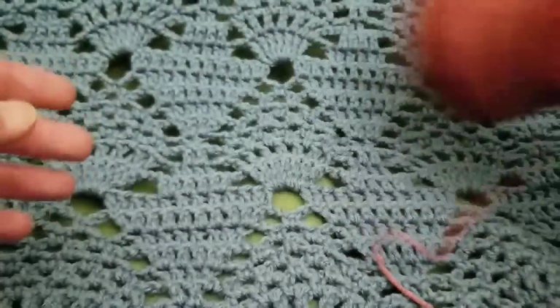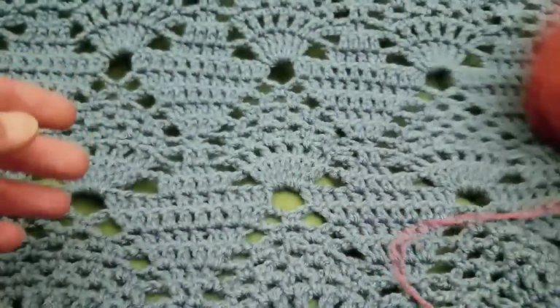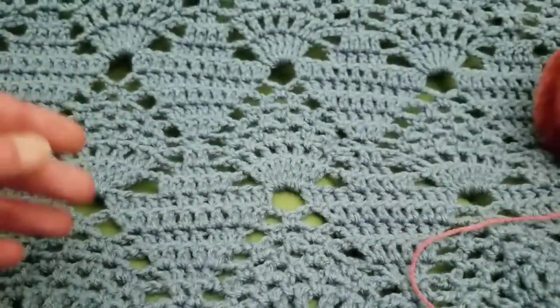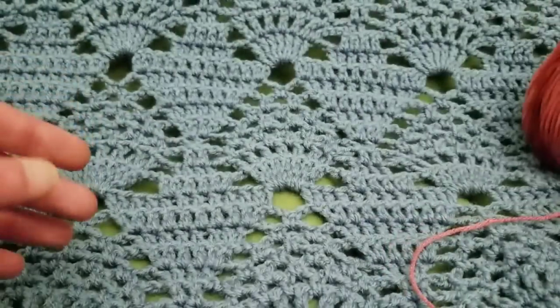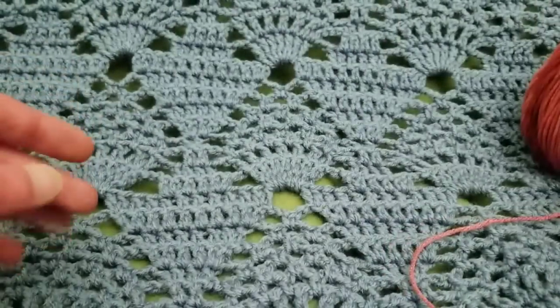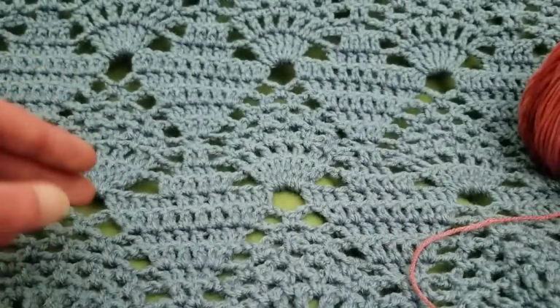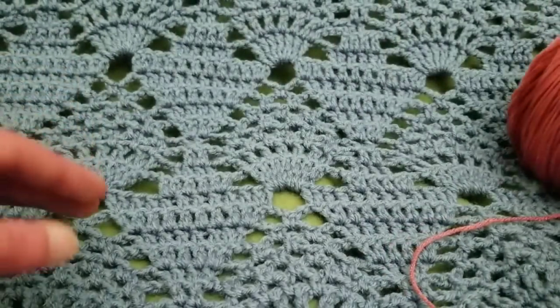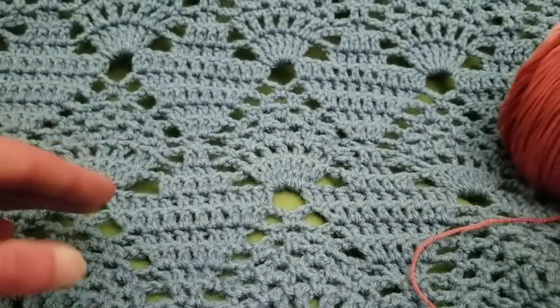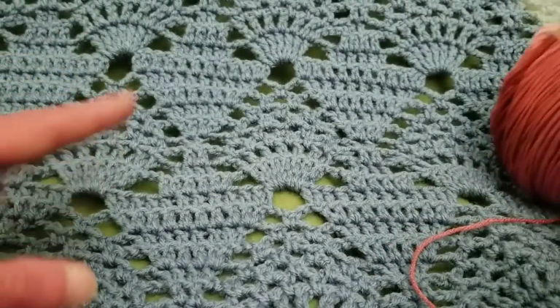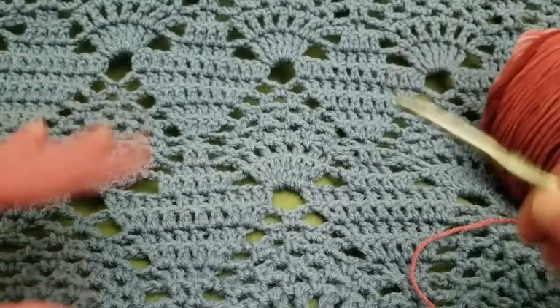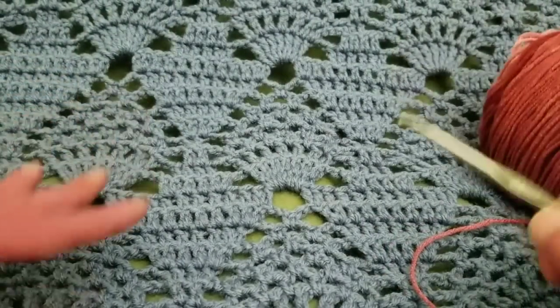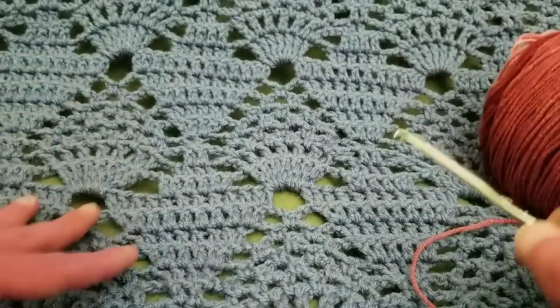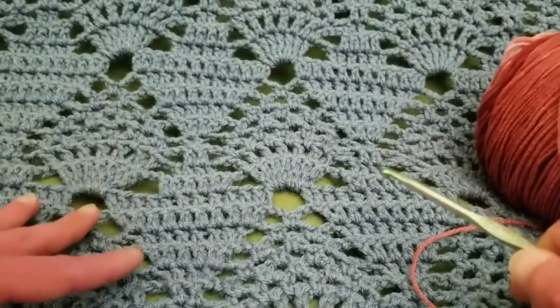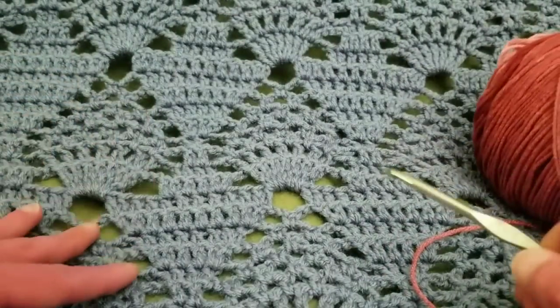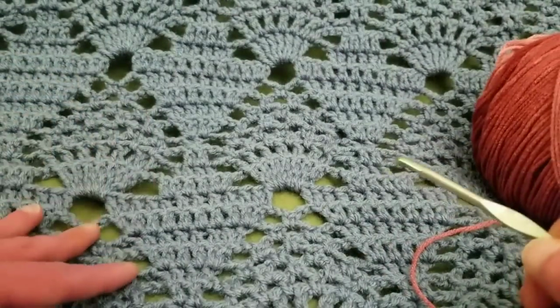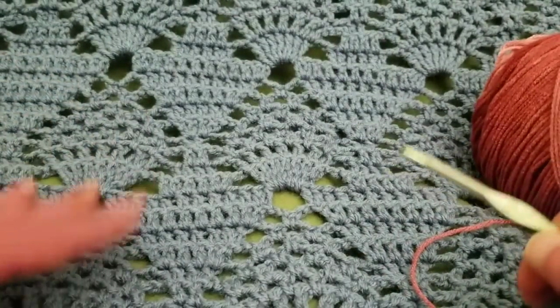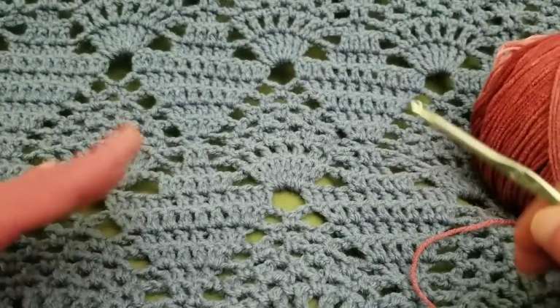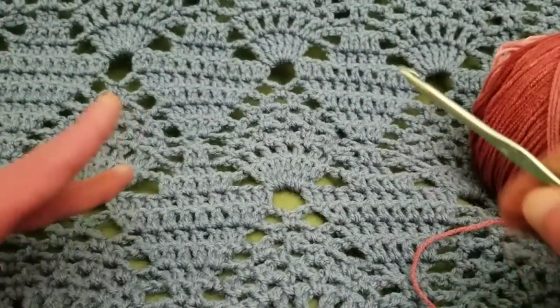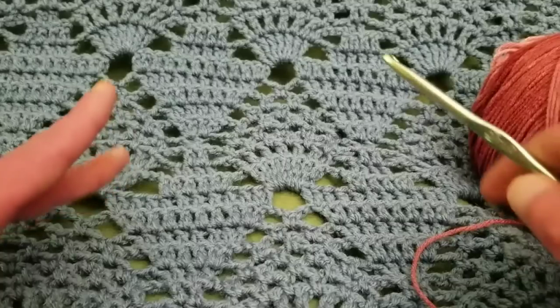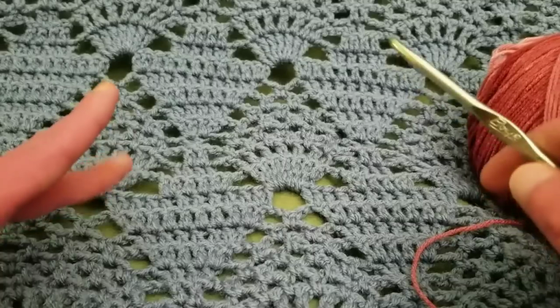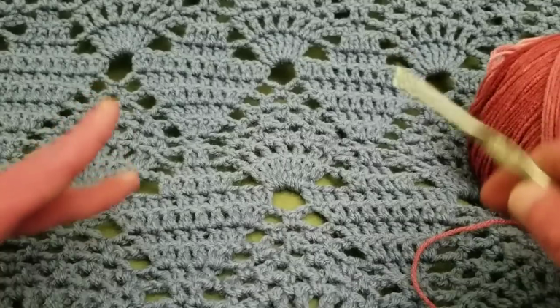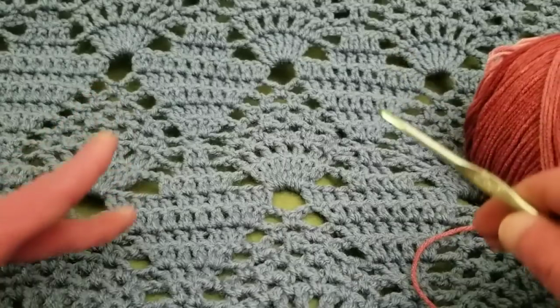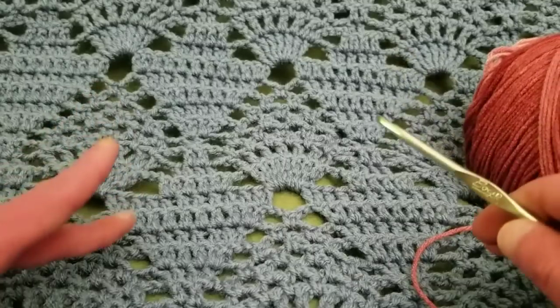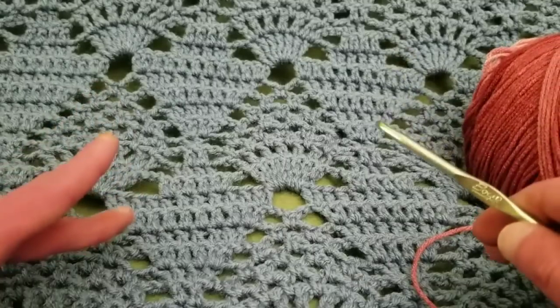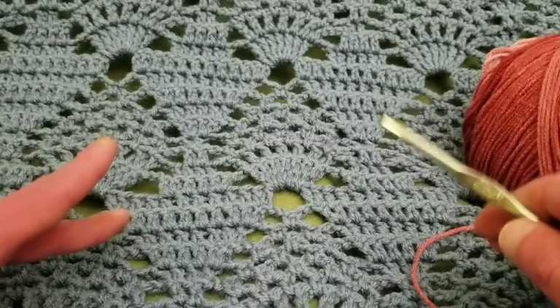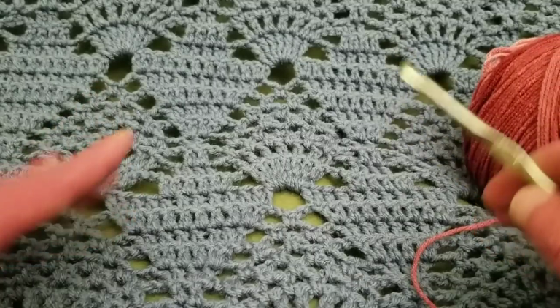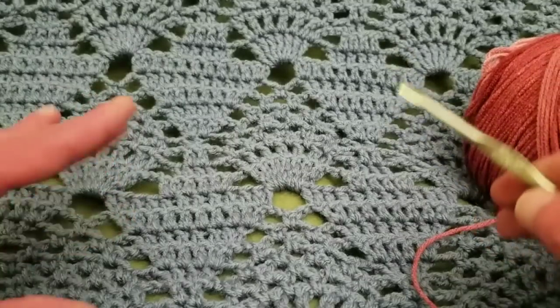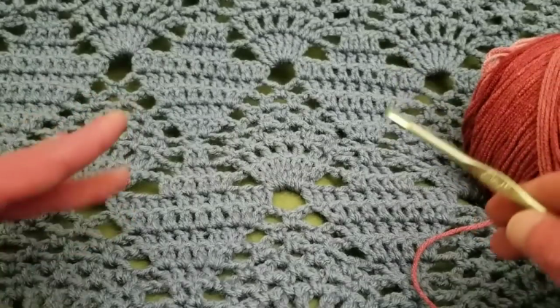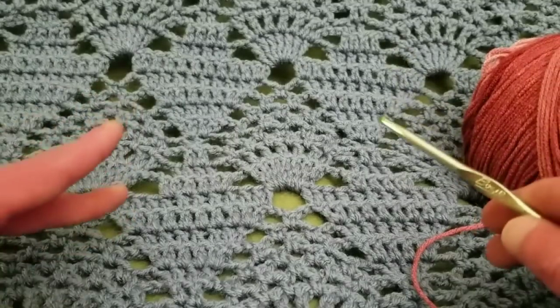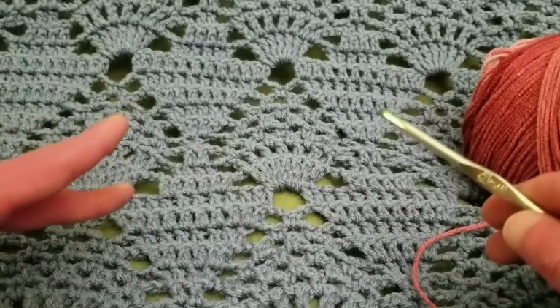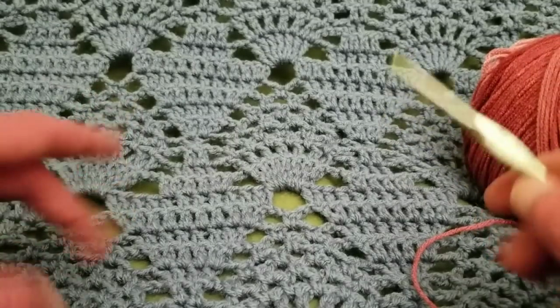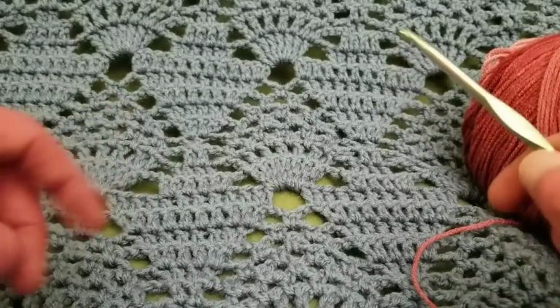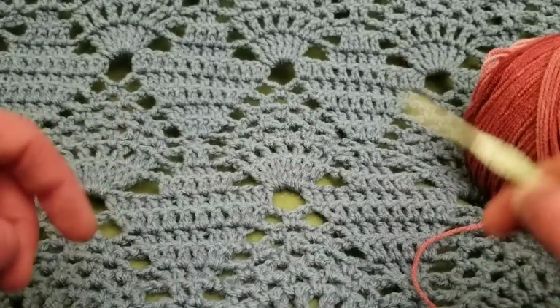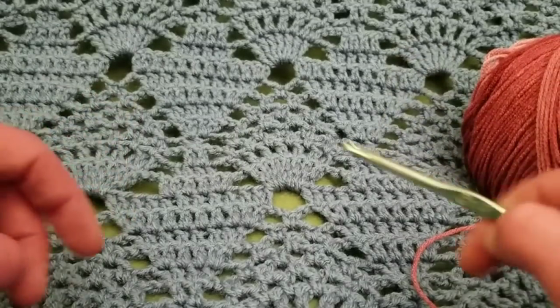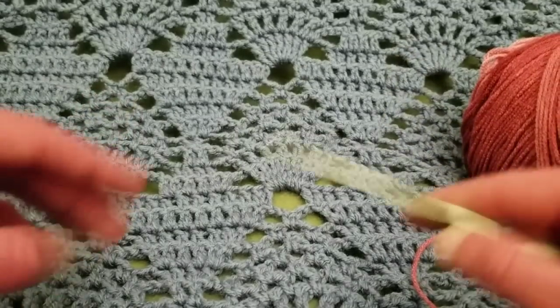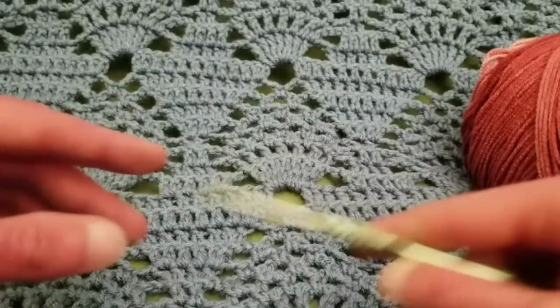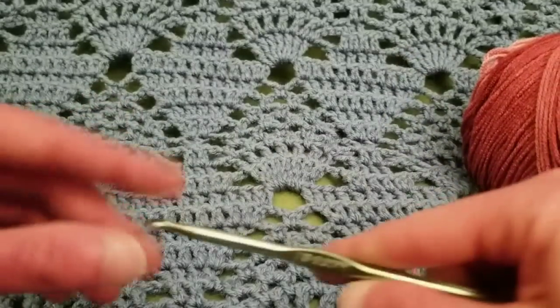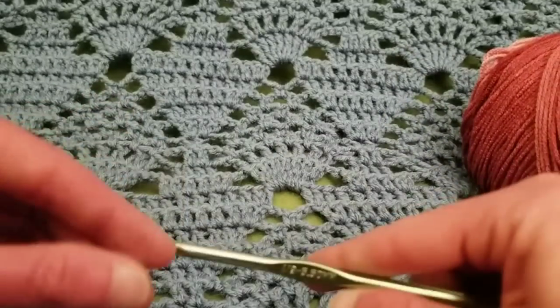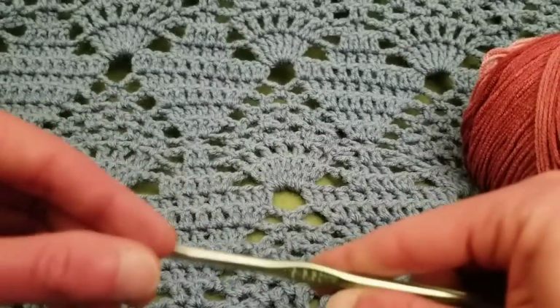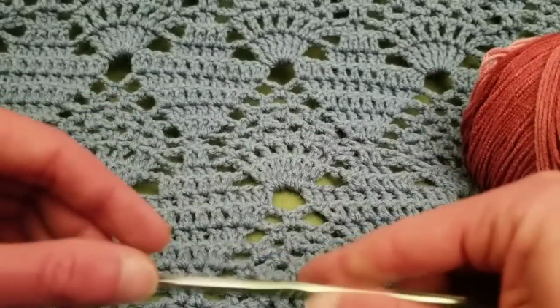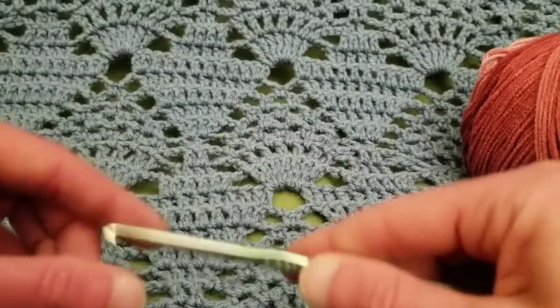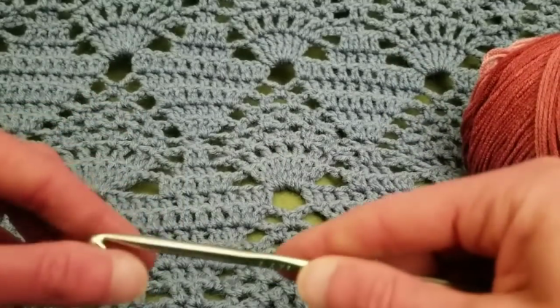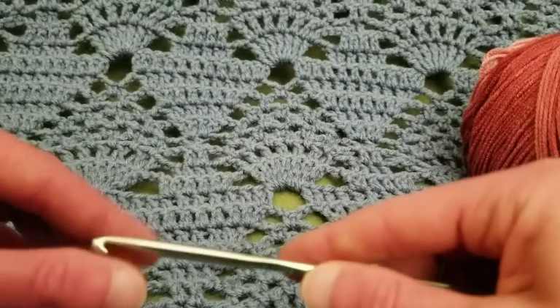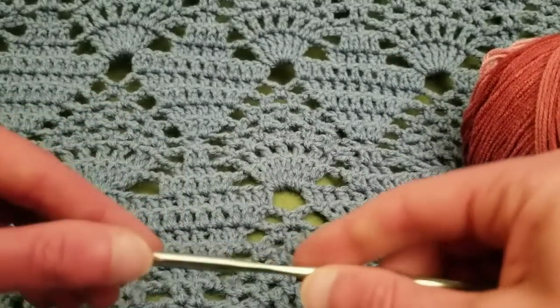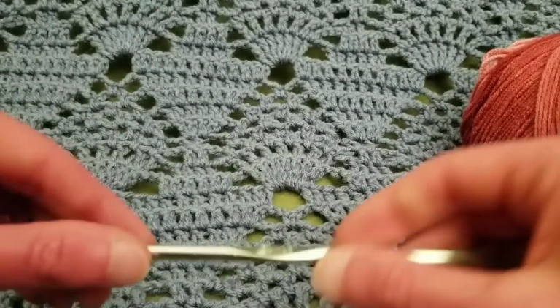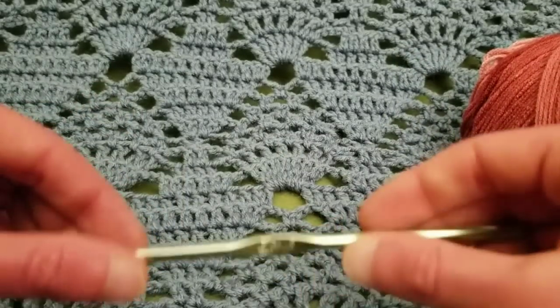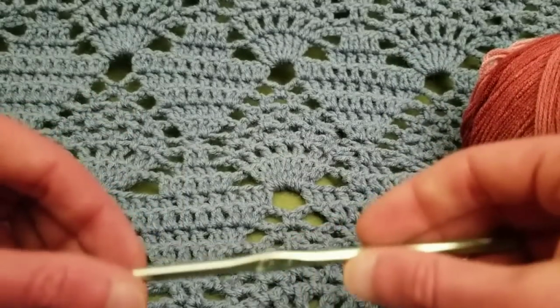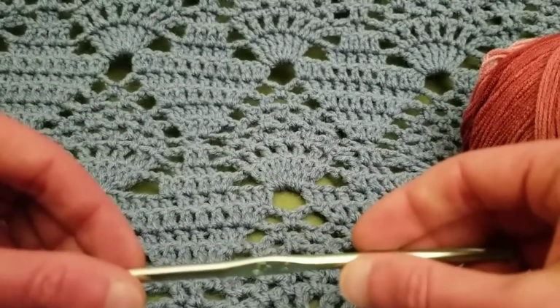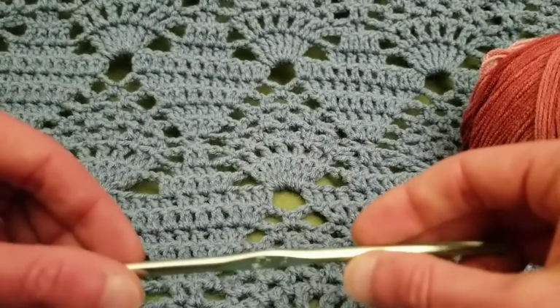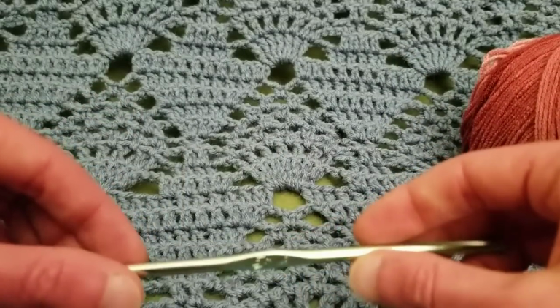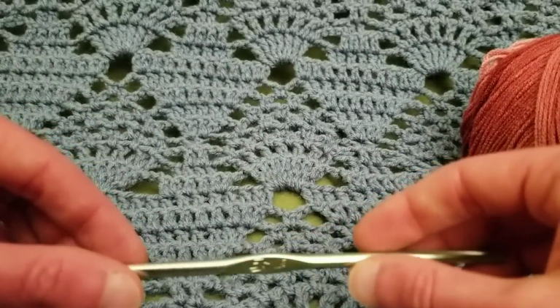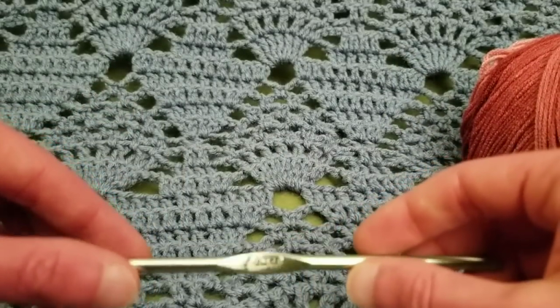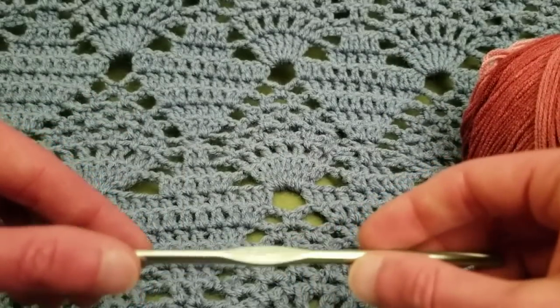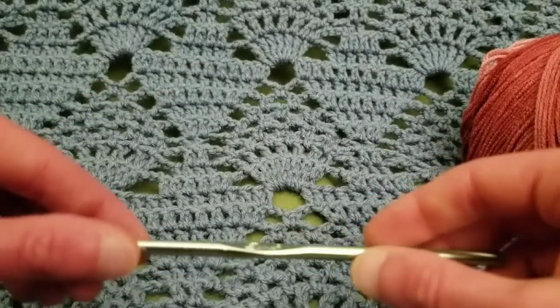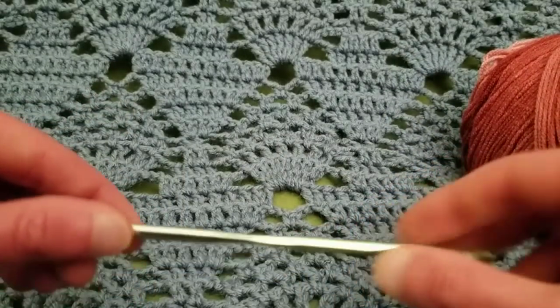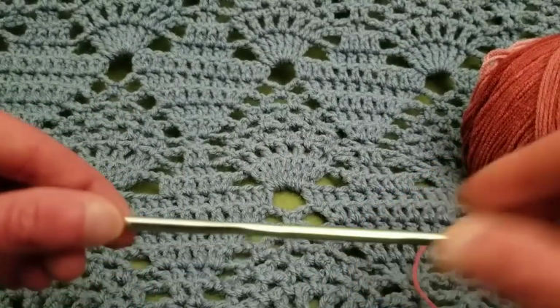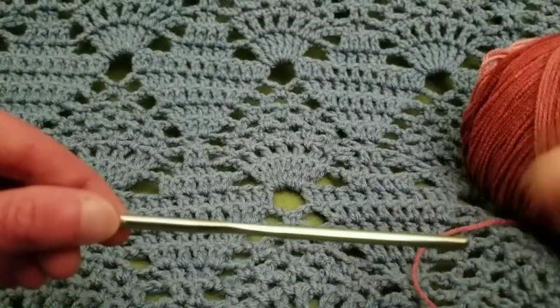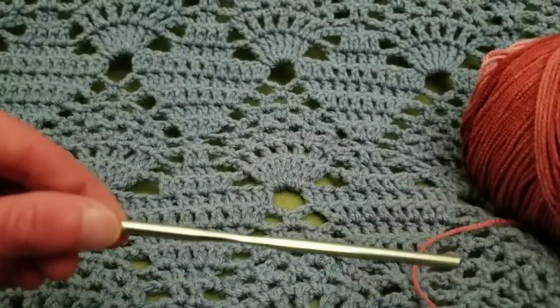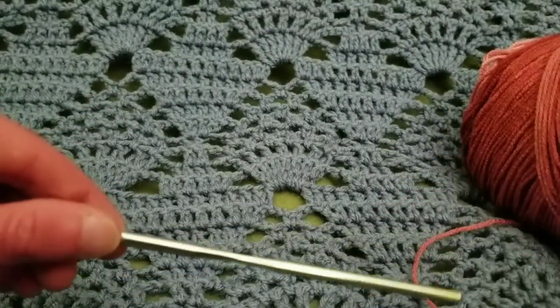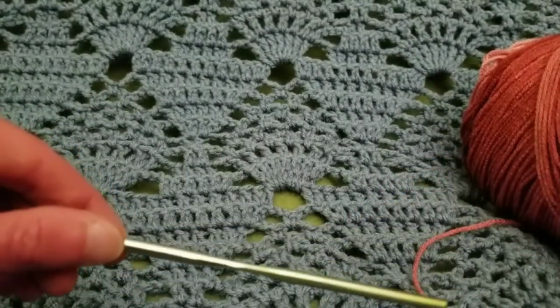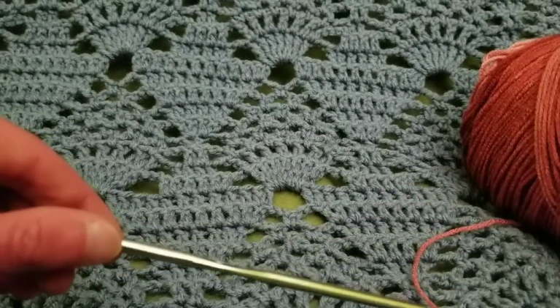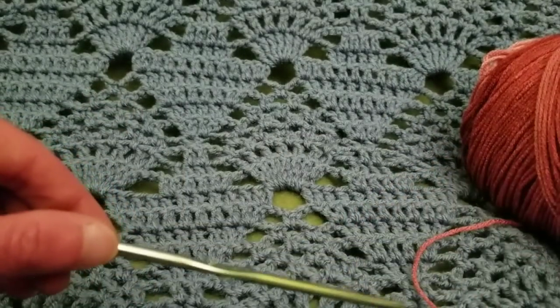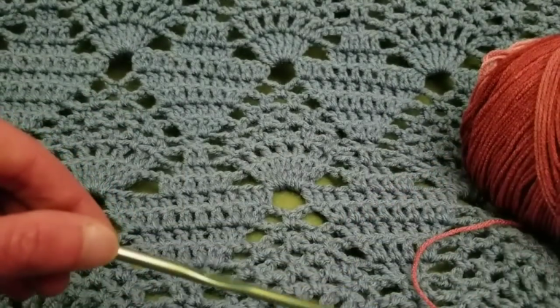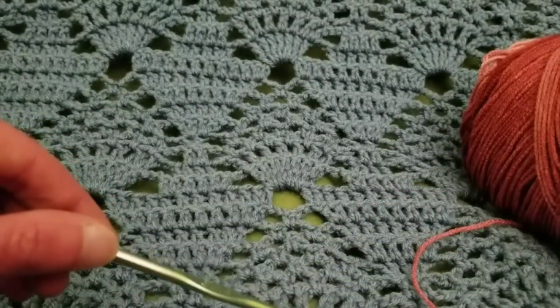I really love this because it's lacy yet substantial. So without further ado, let's get started.